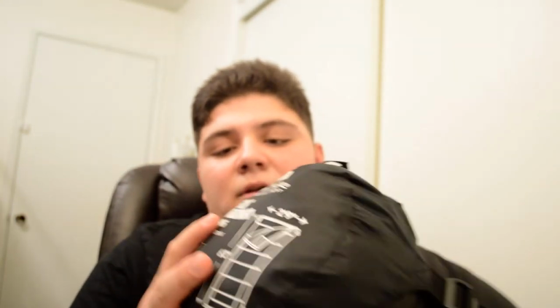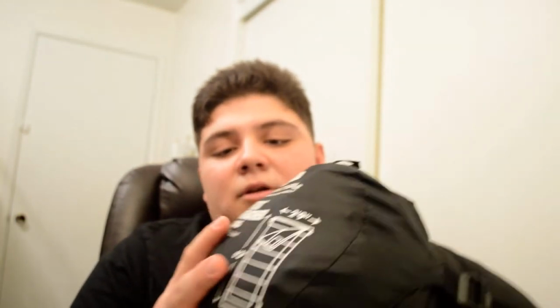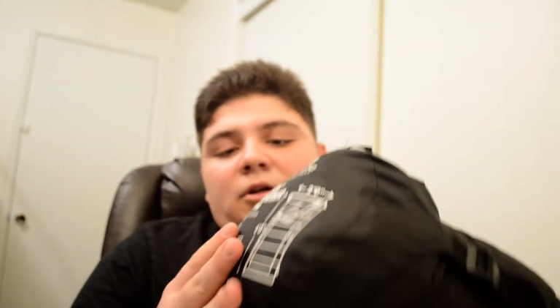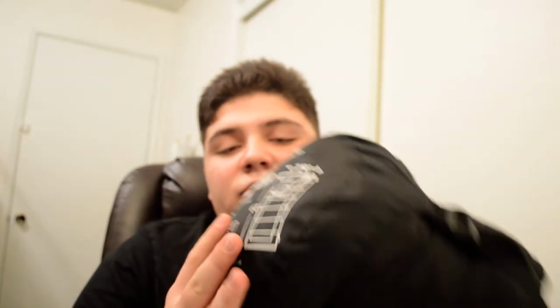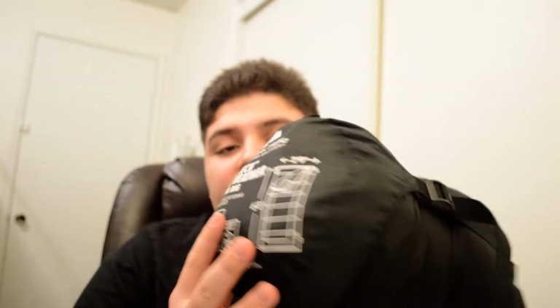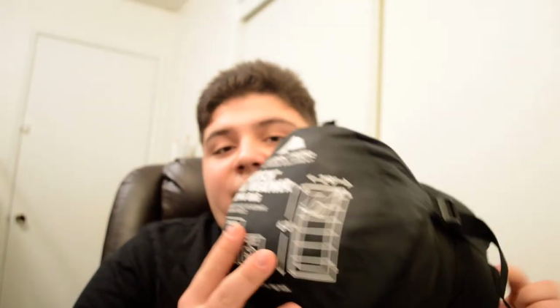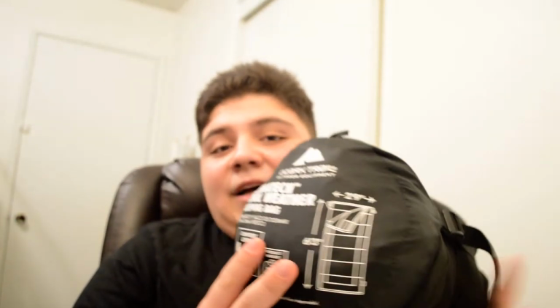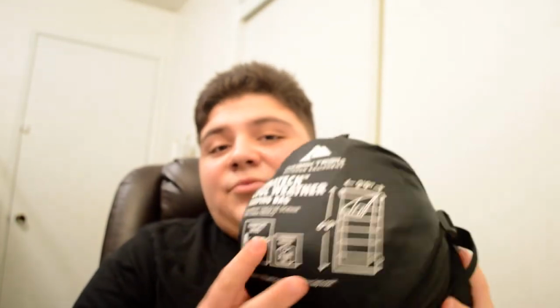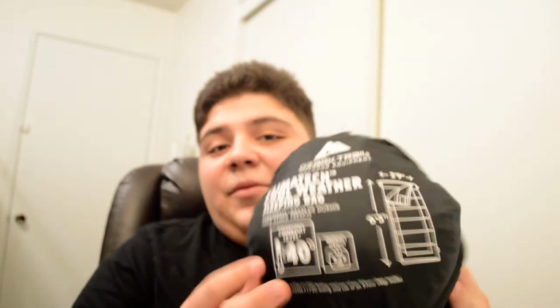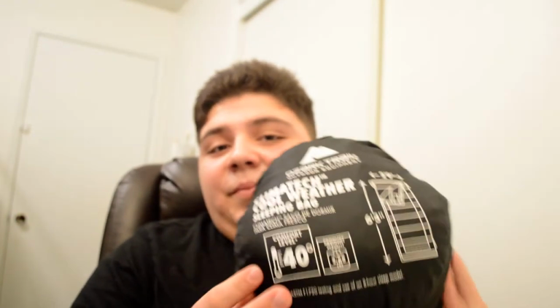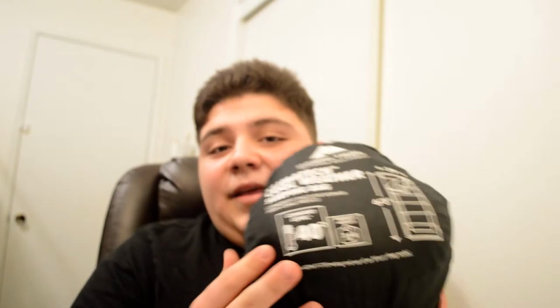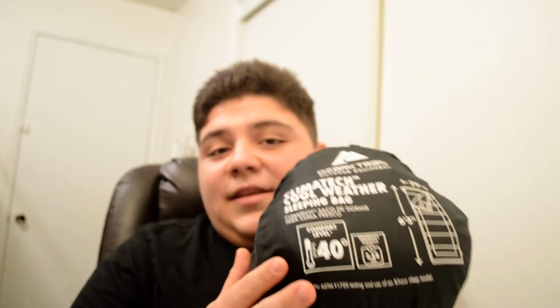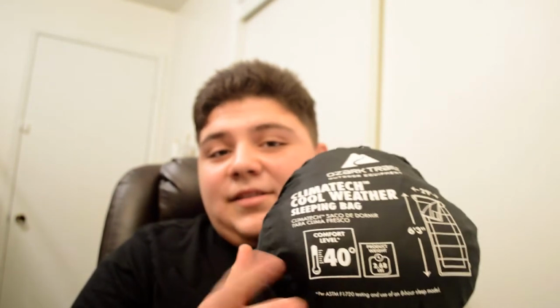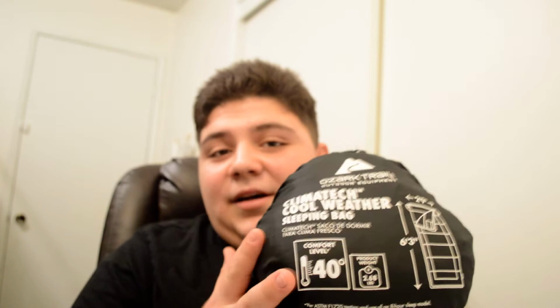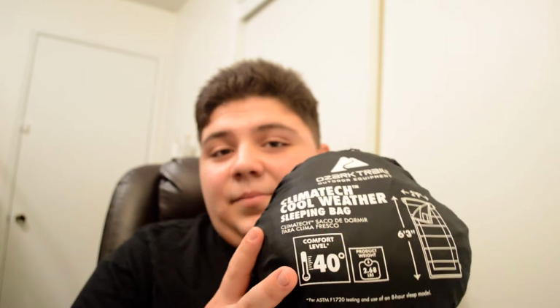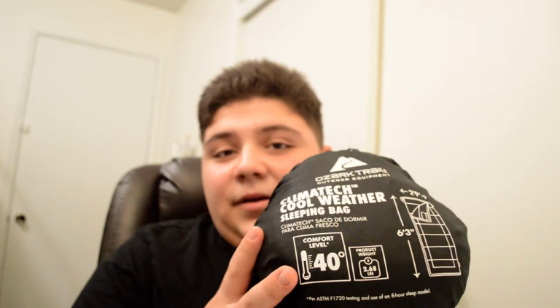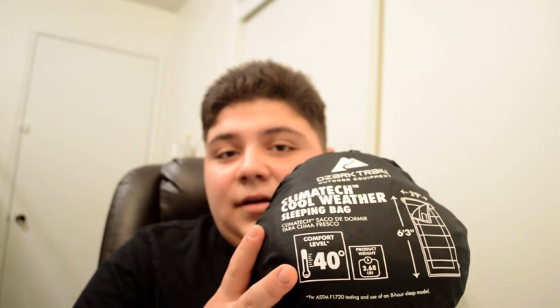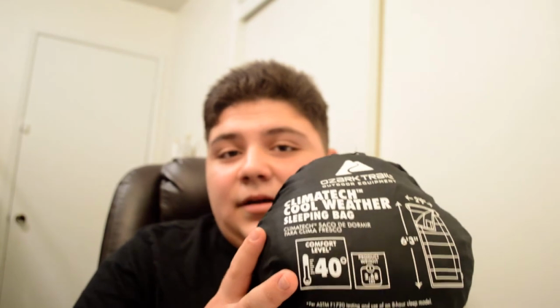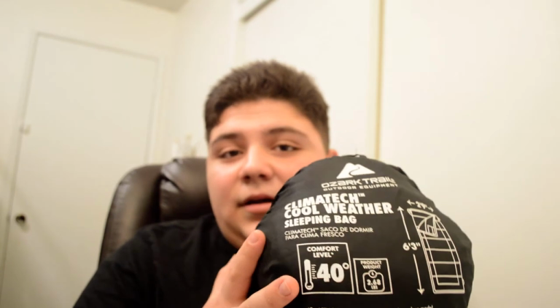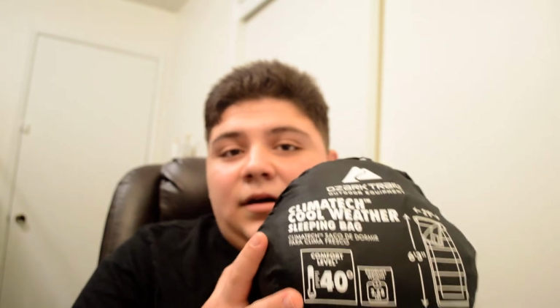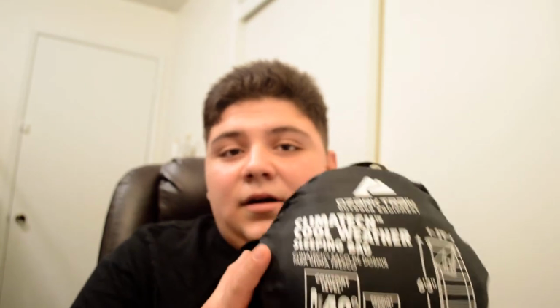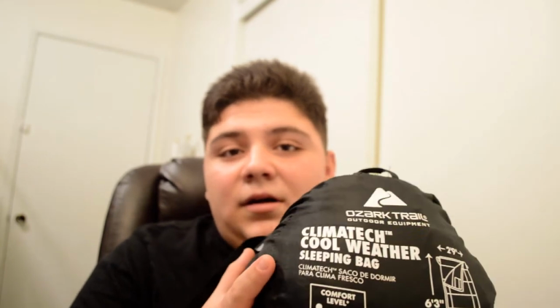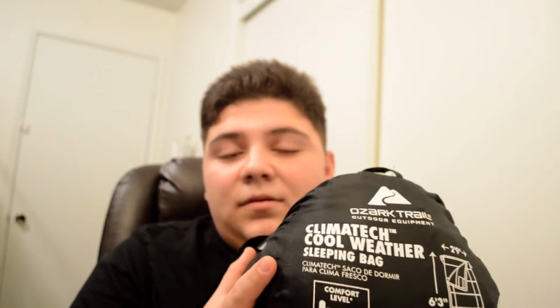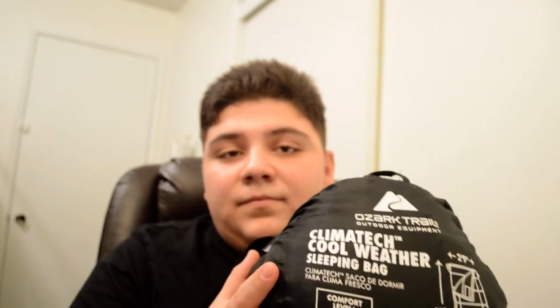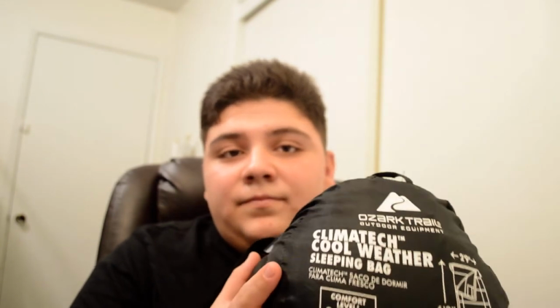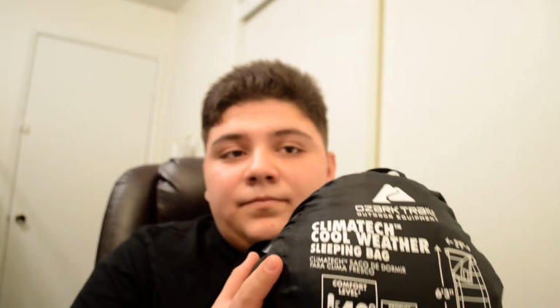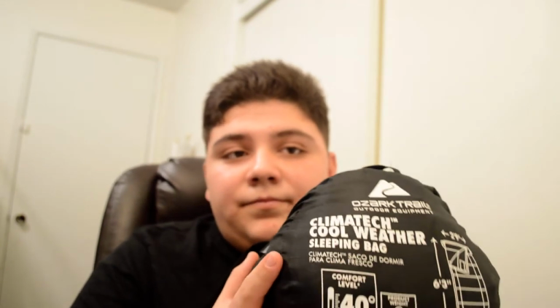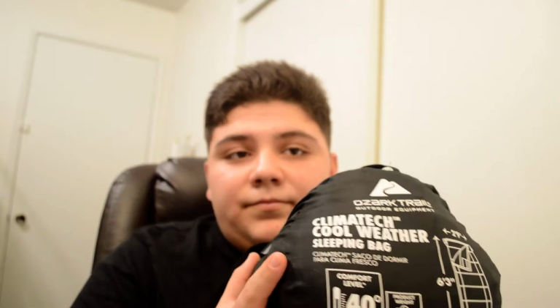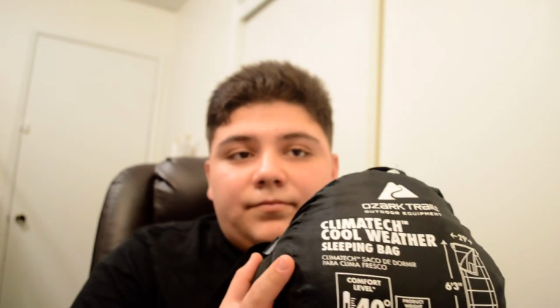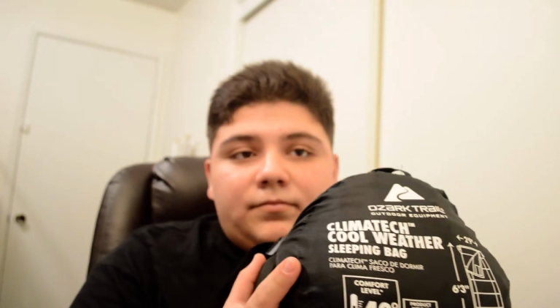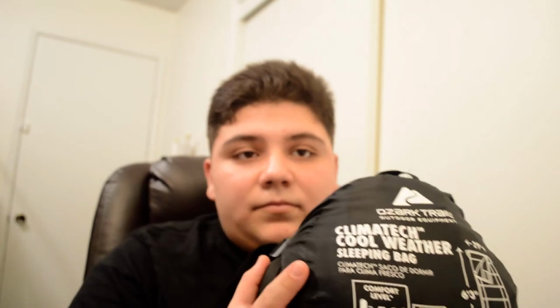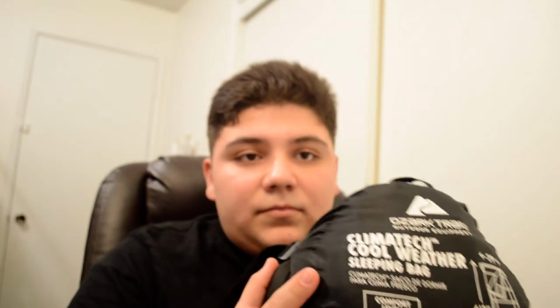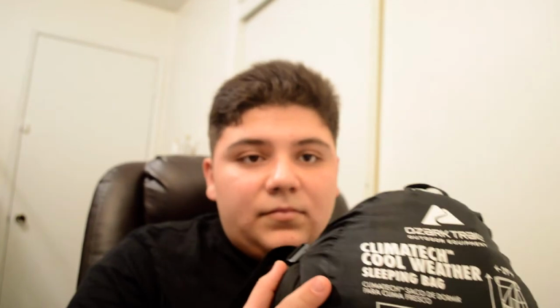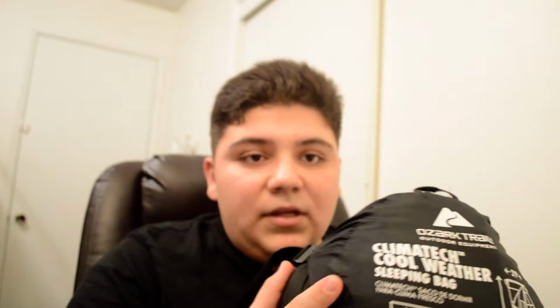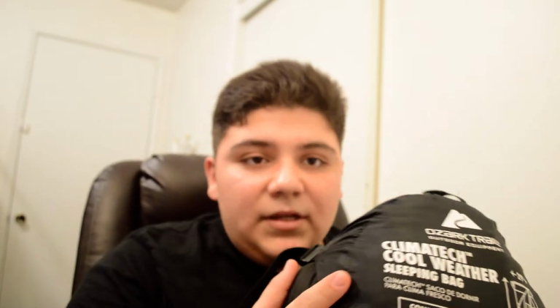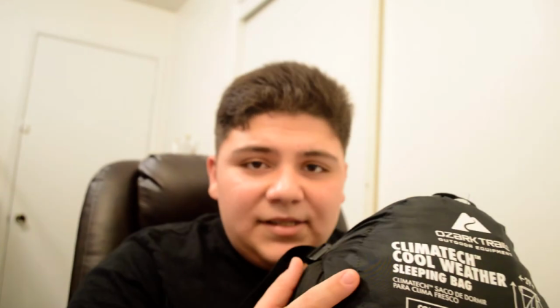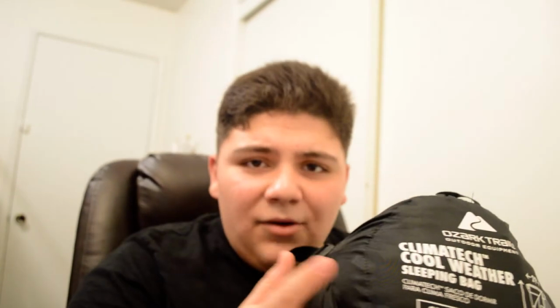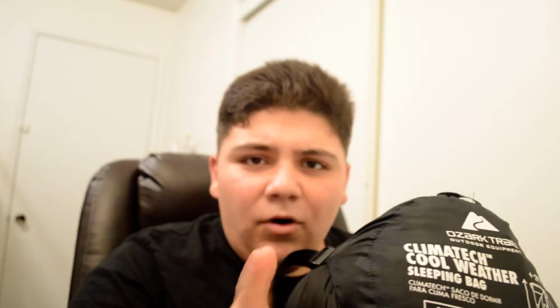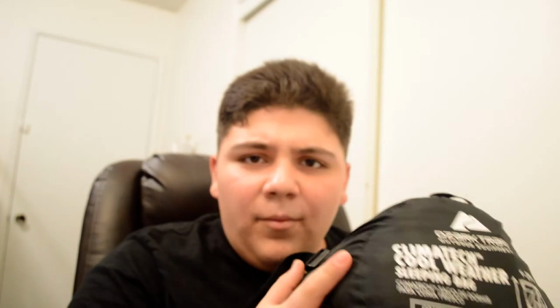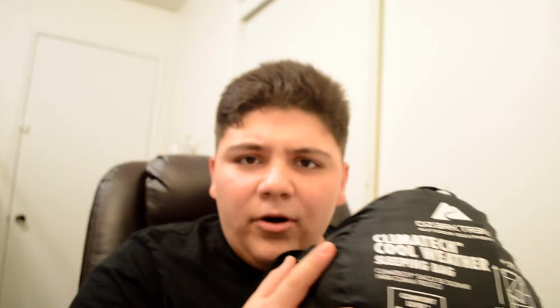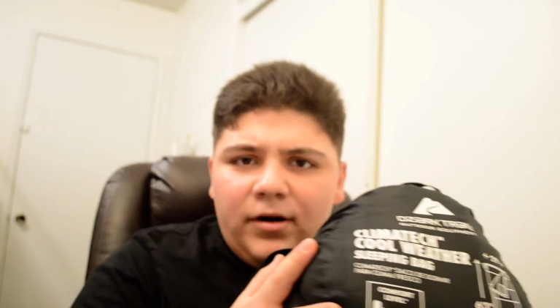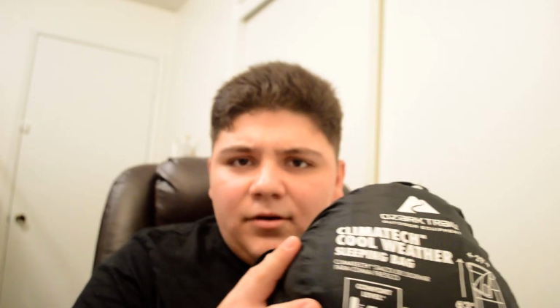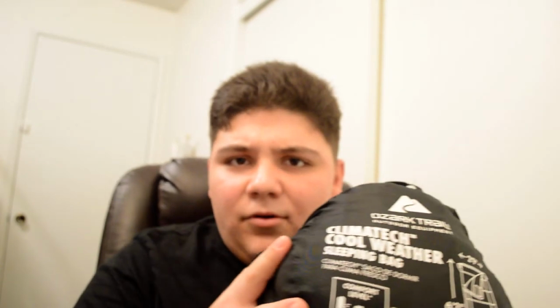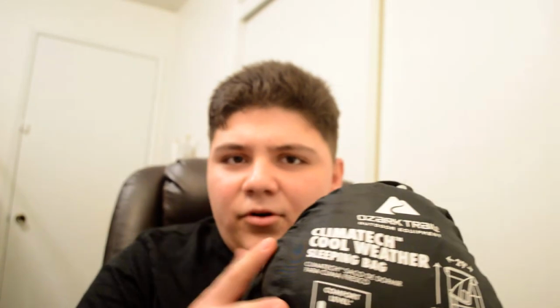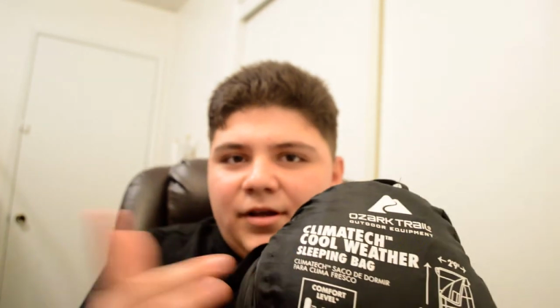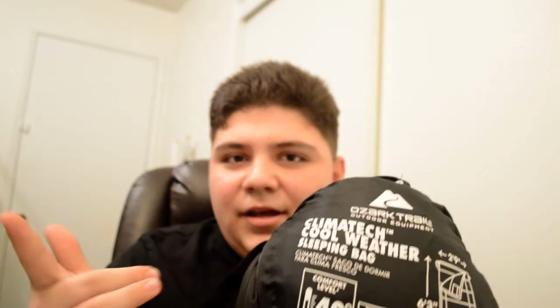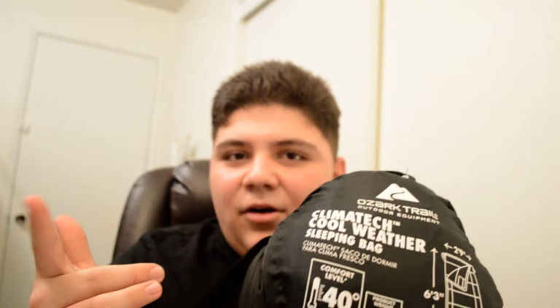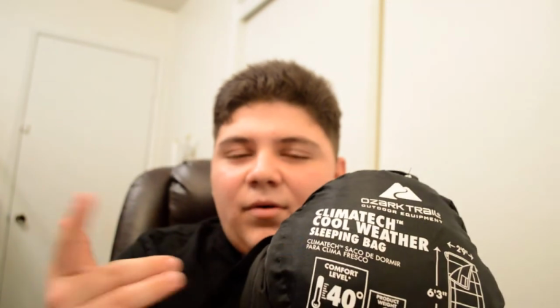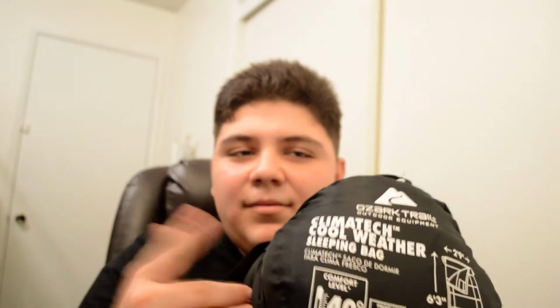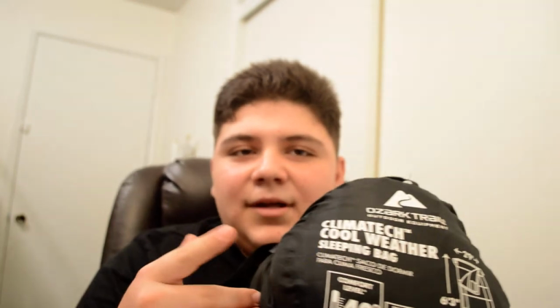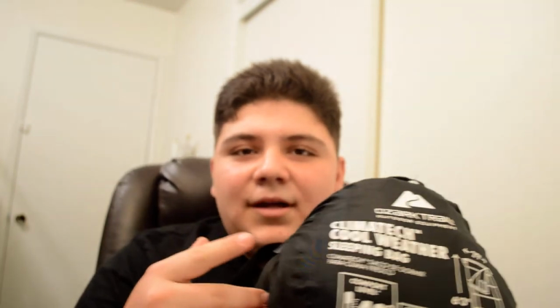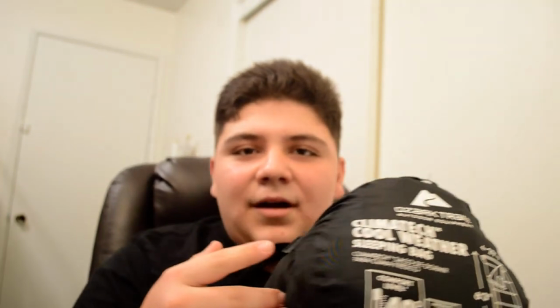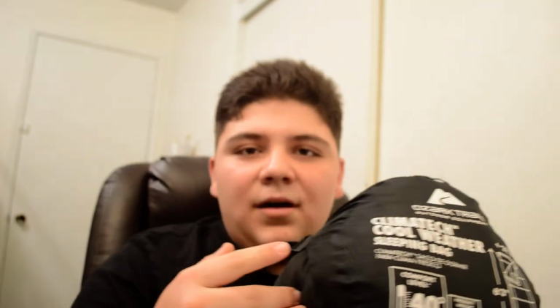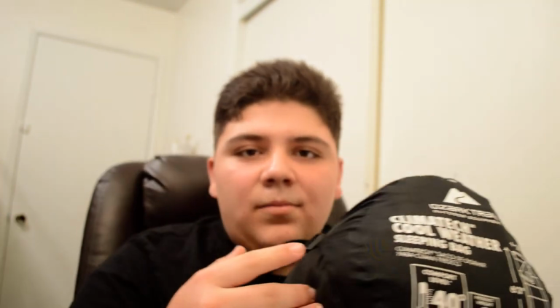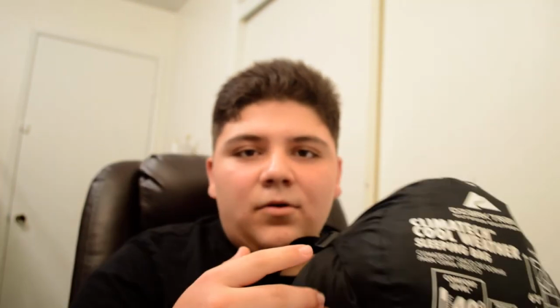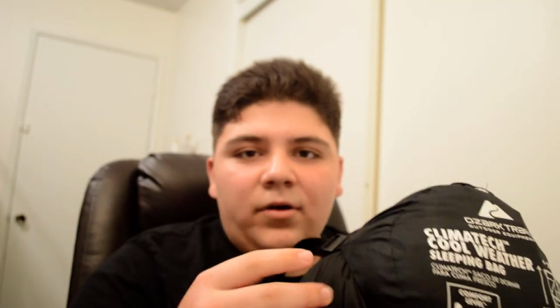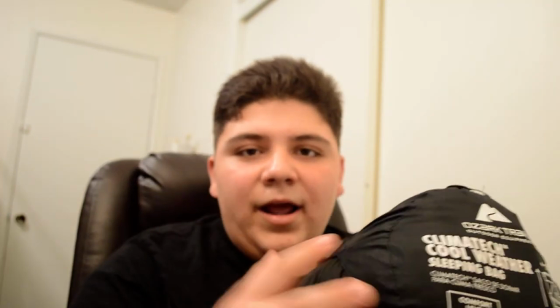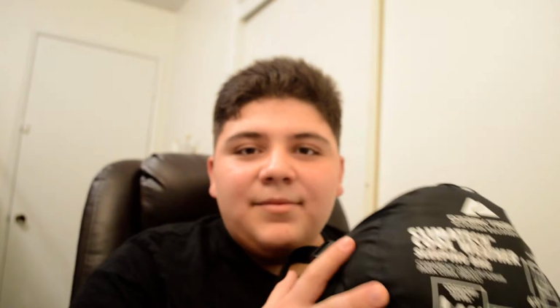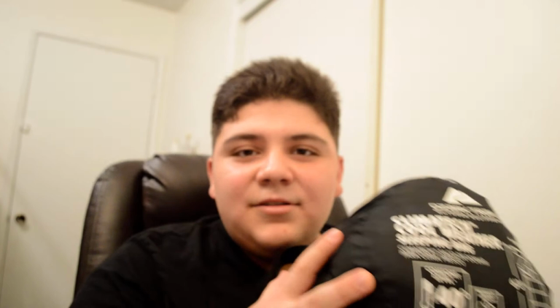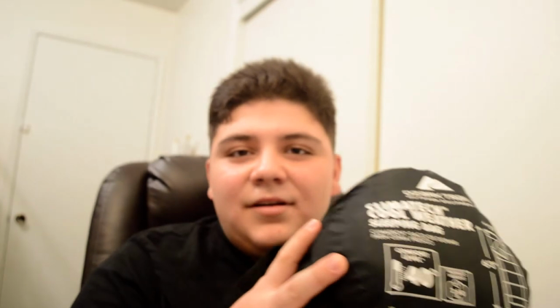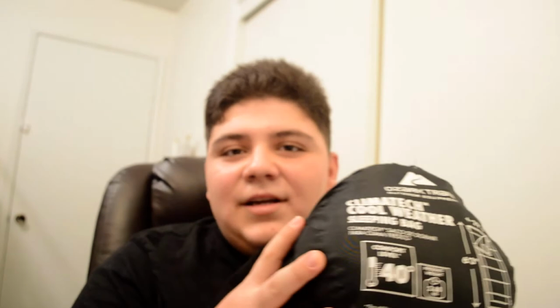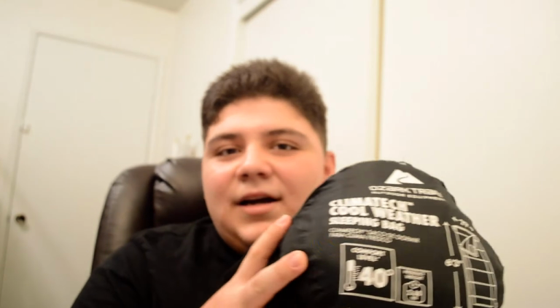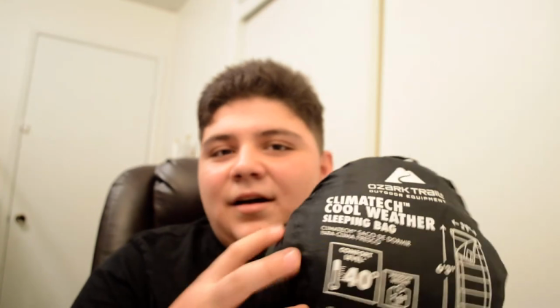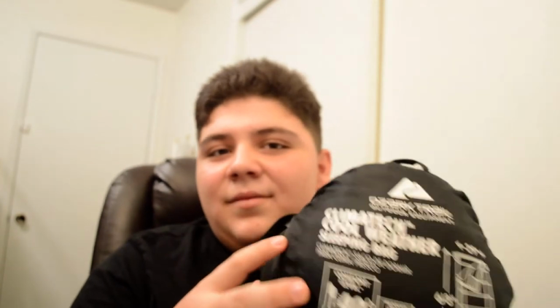So if you guys want to pick this up, it's at Walmart, or you can get it on Walmart.com or Amazon.com.